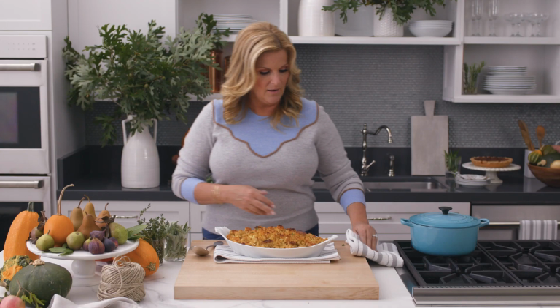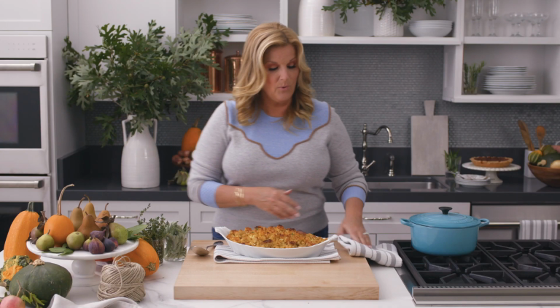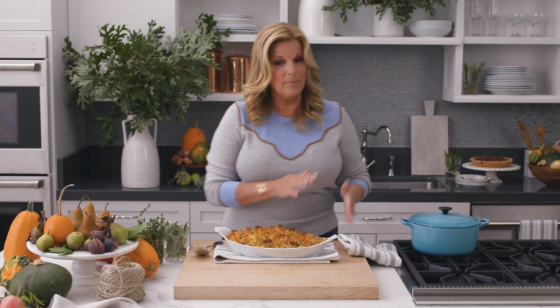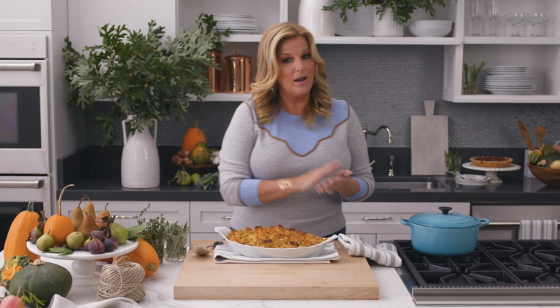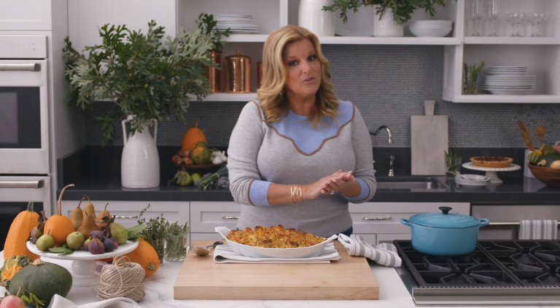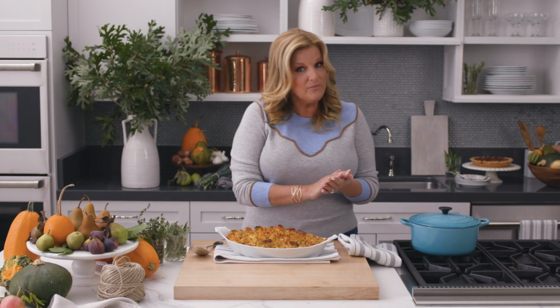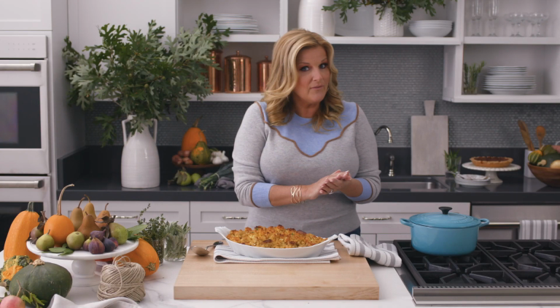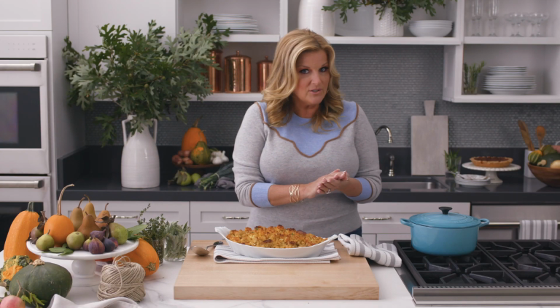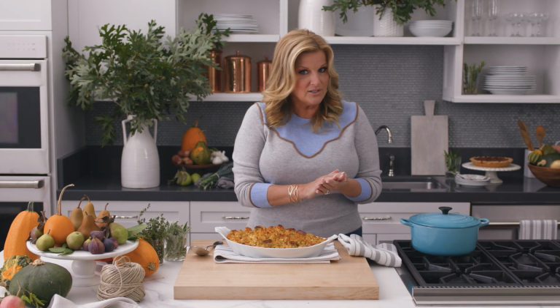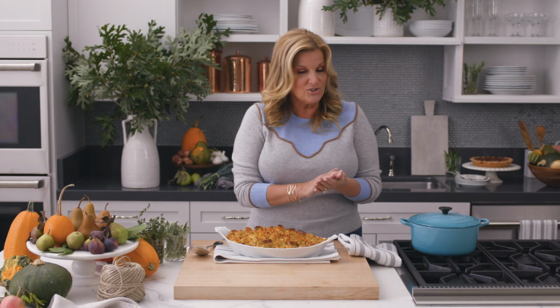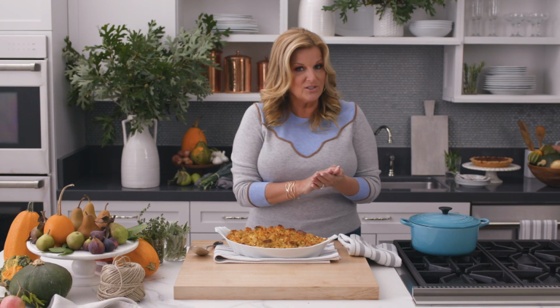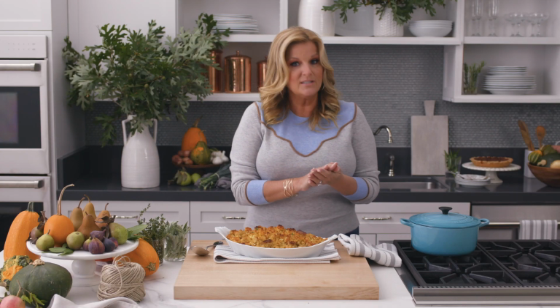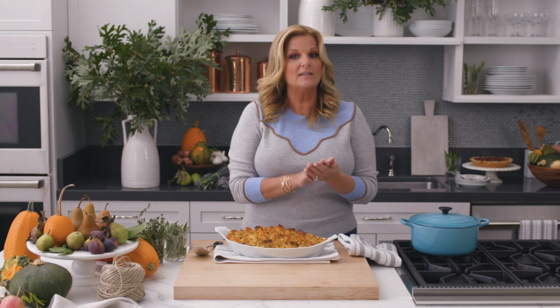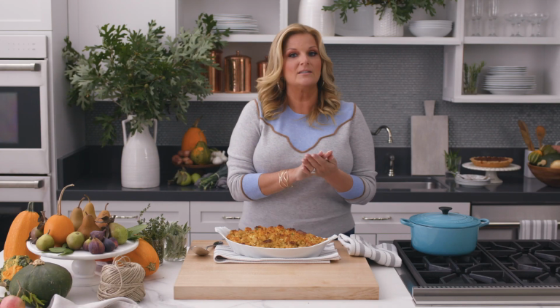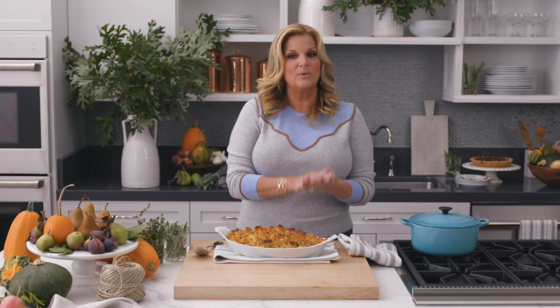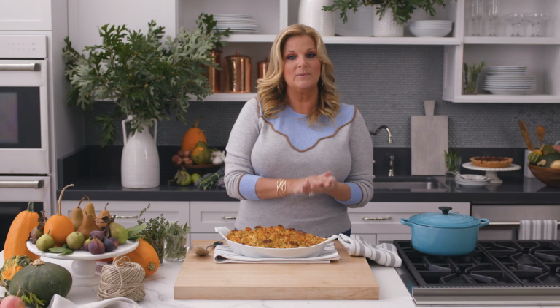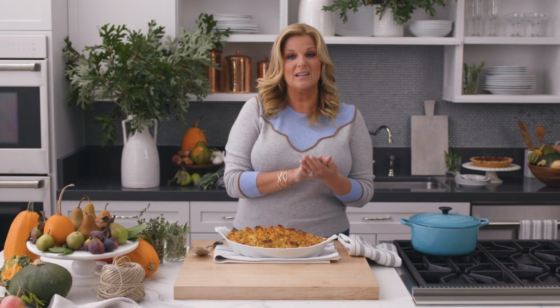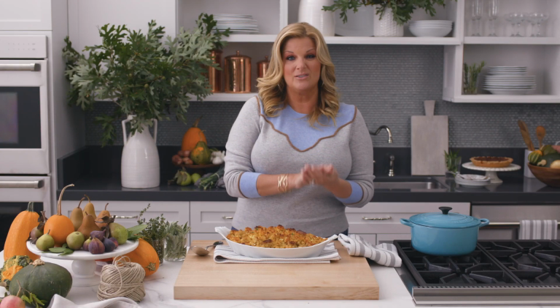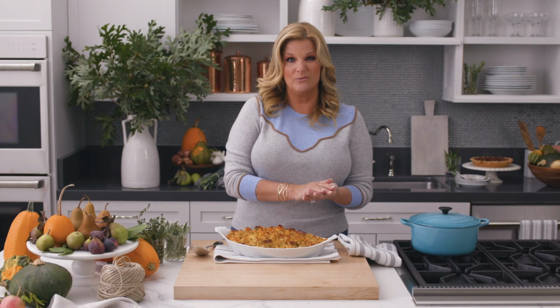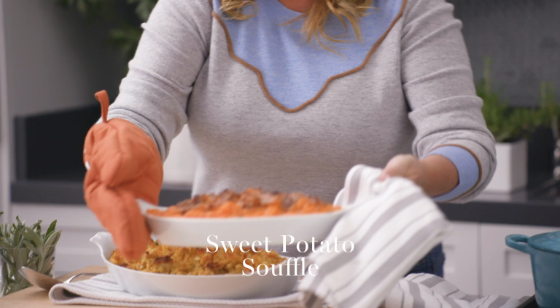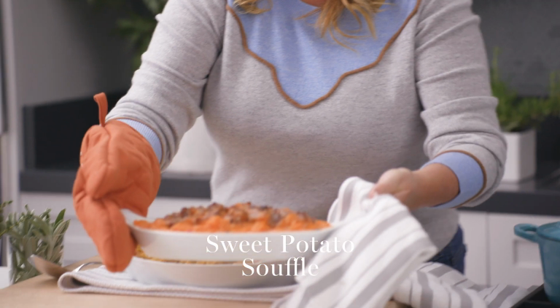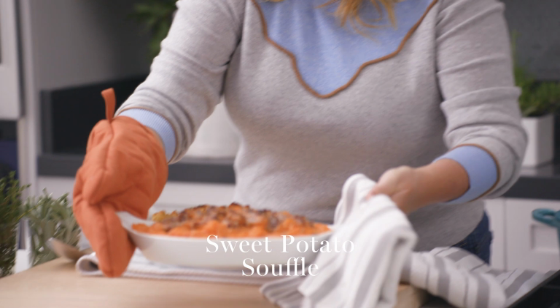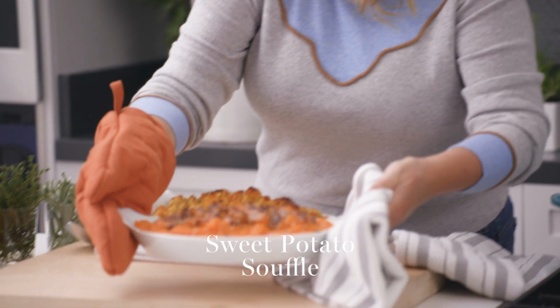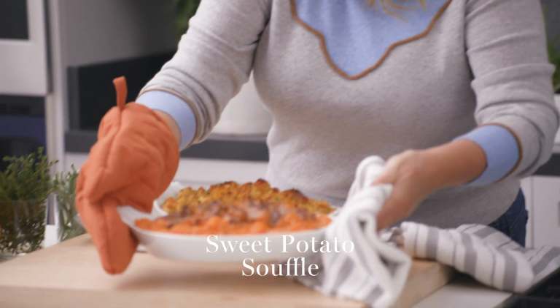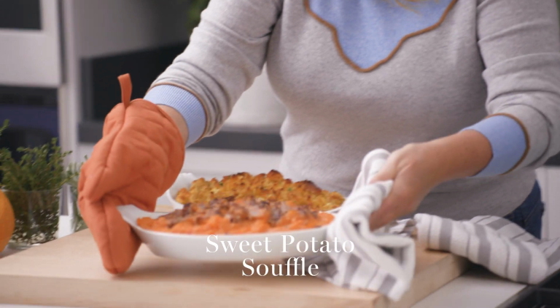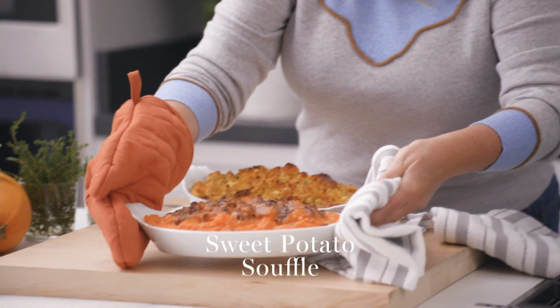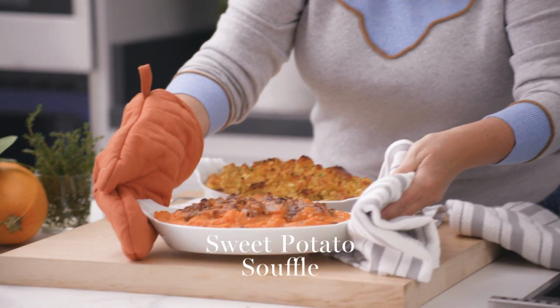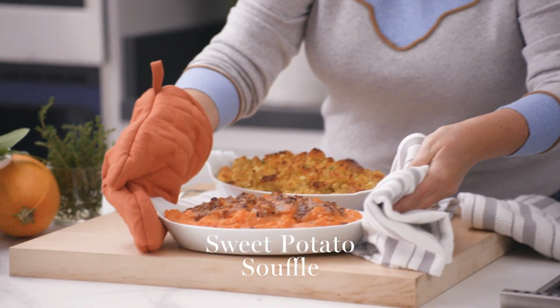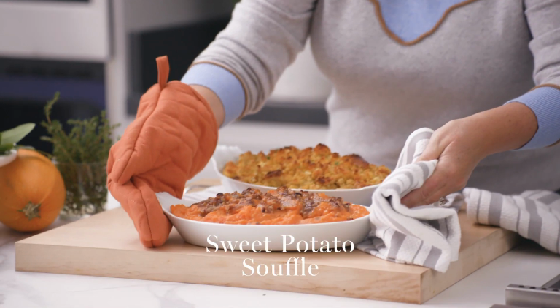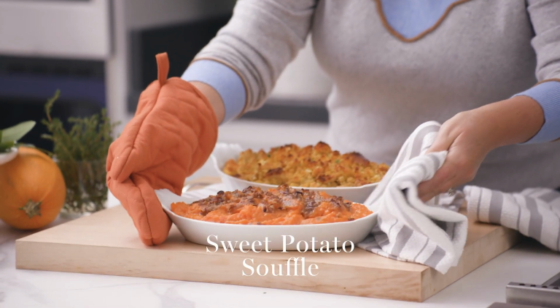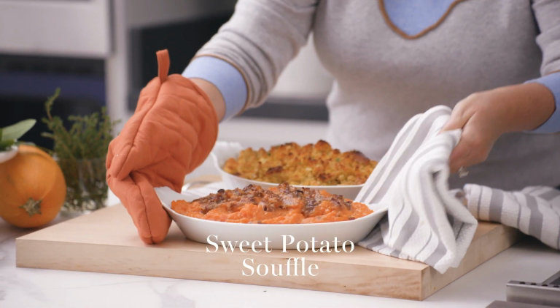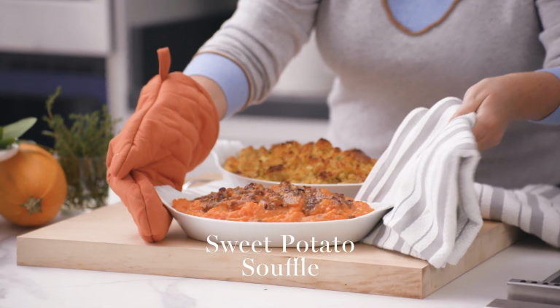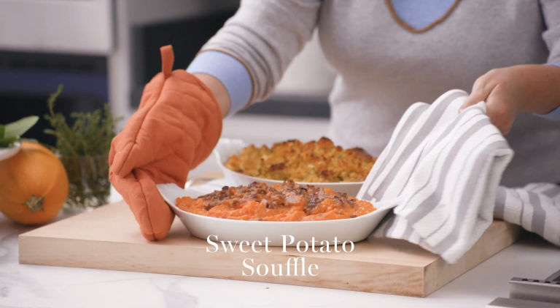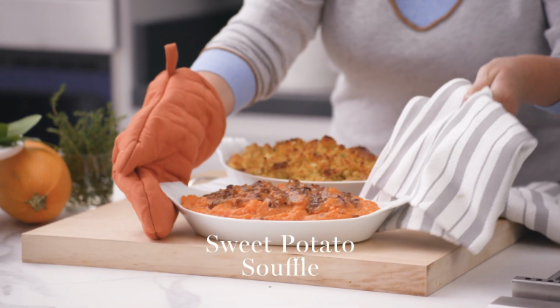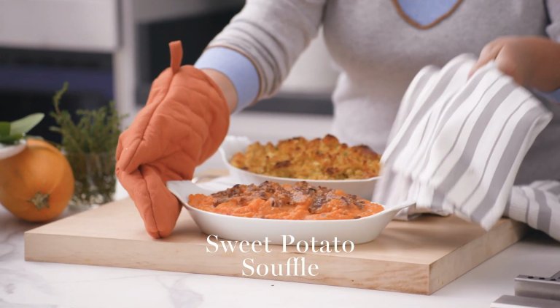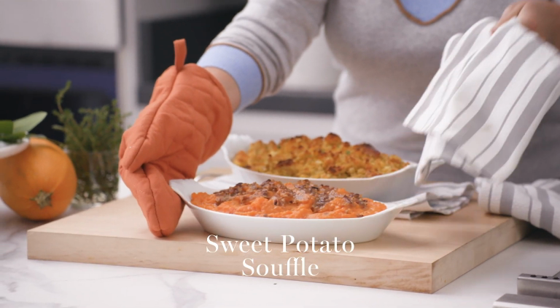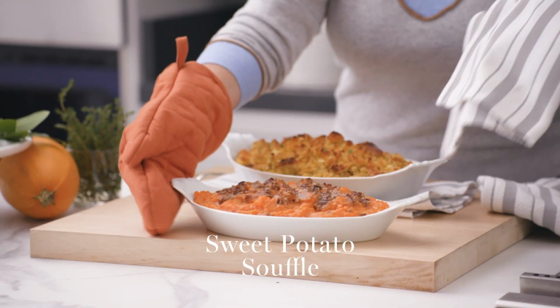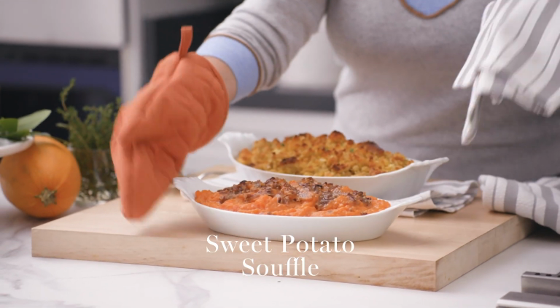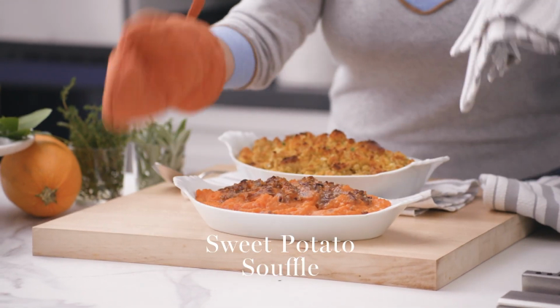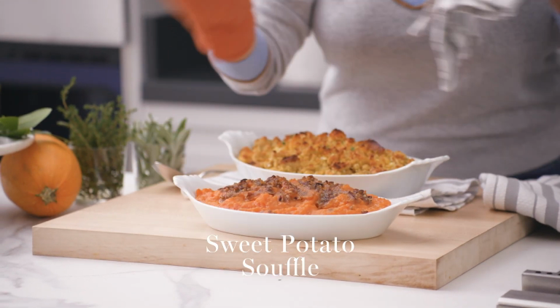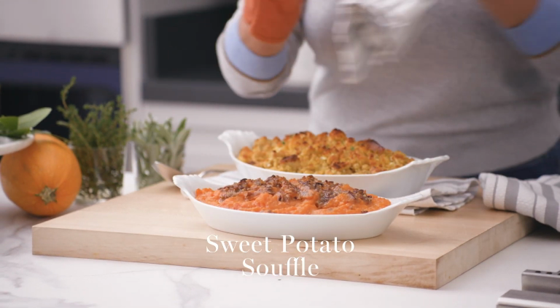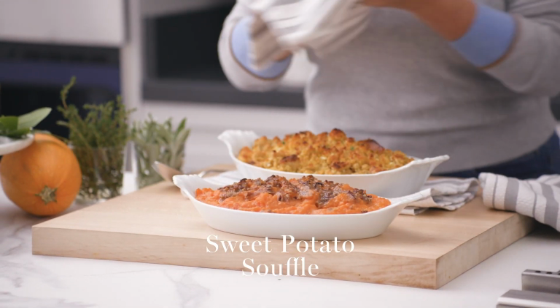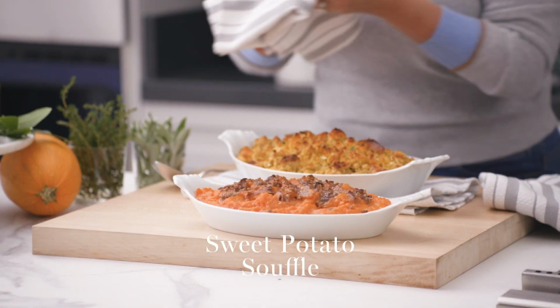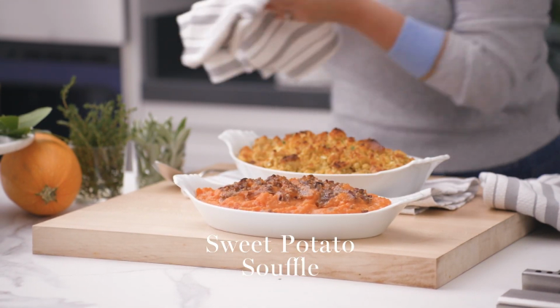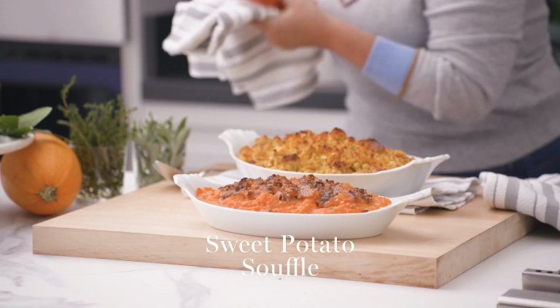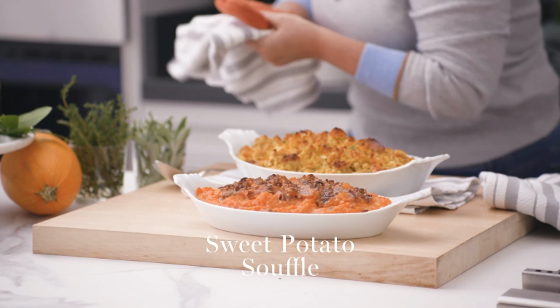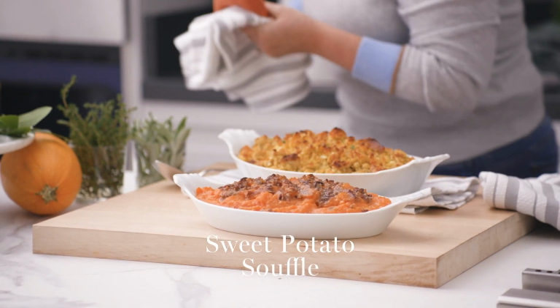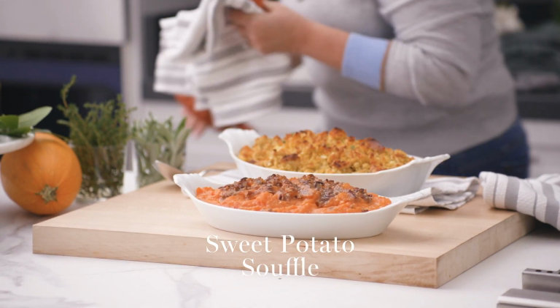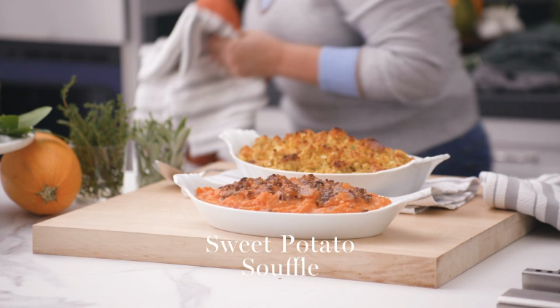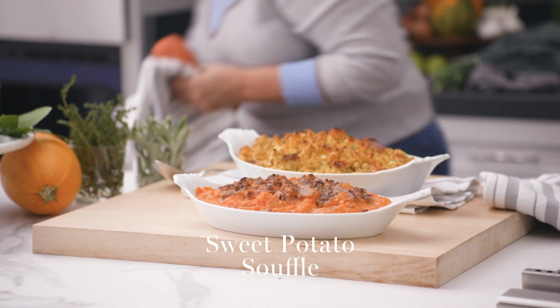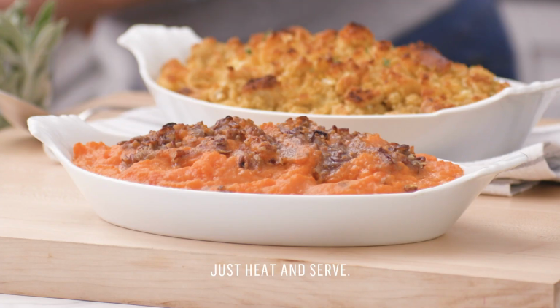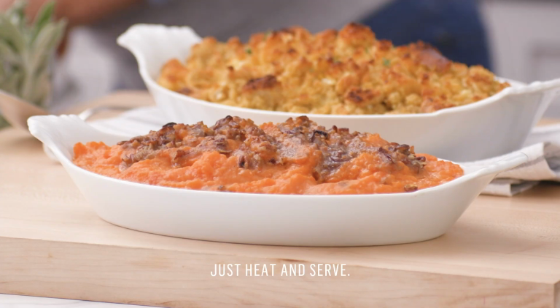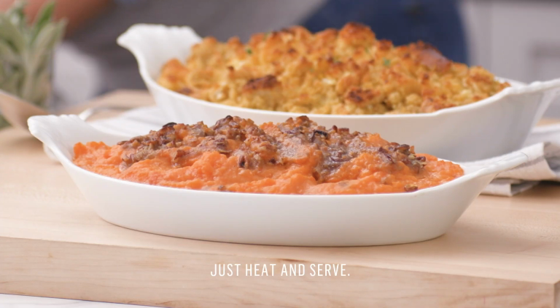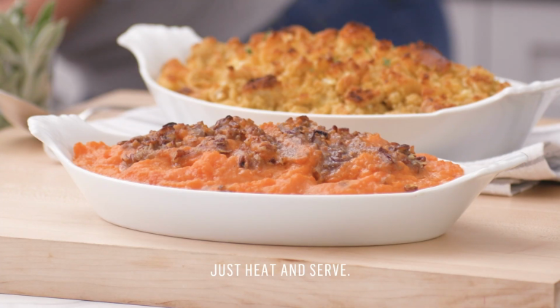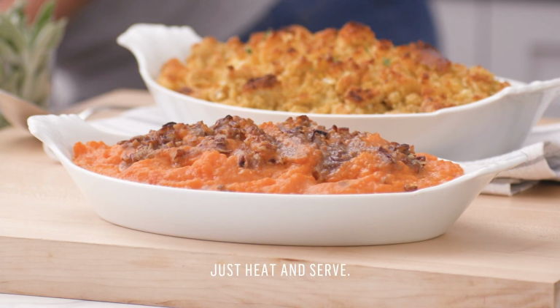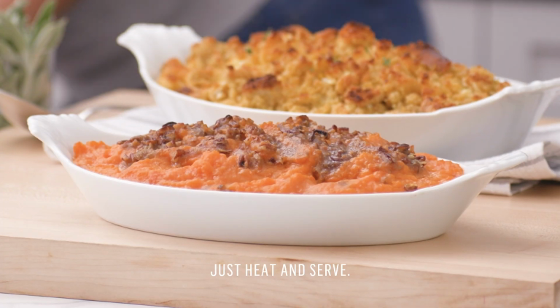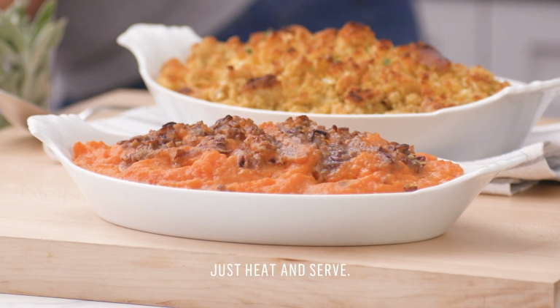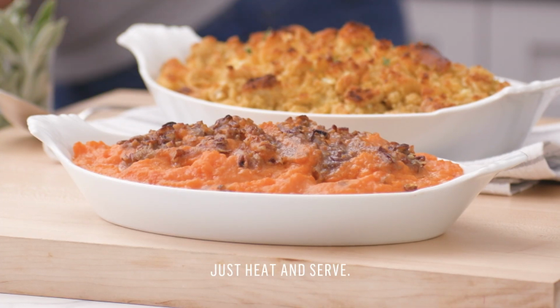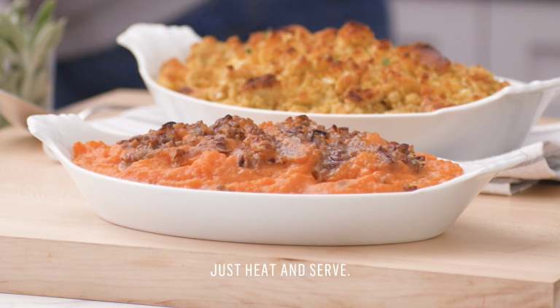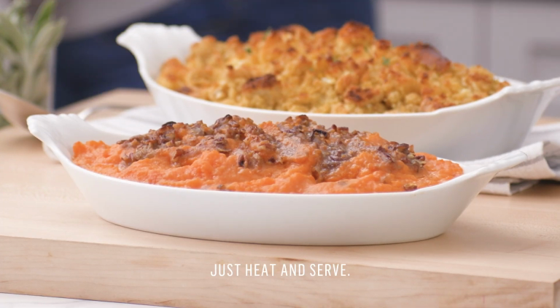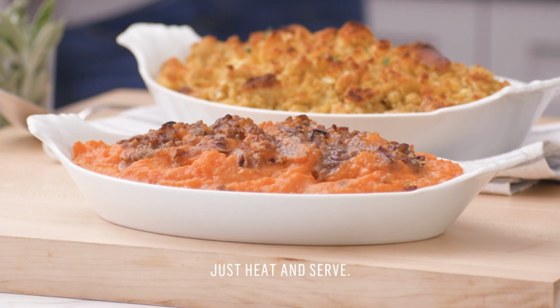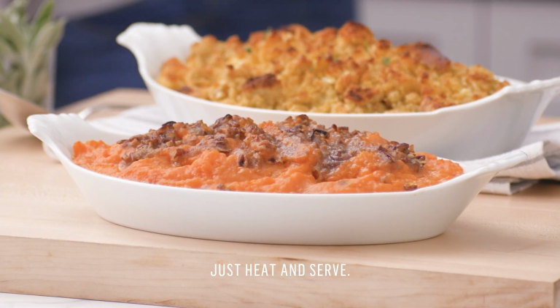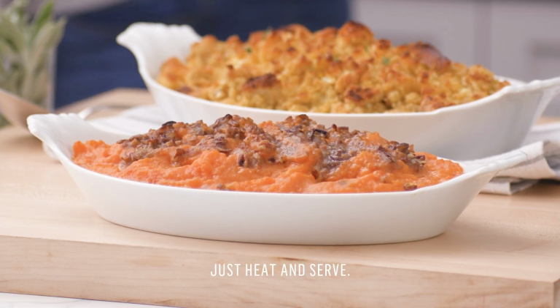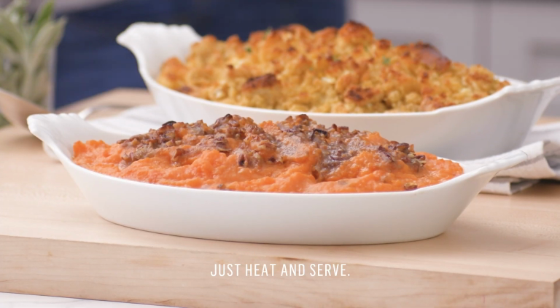One of my other favorite dishes is sweet potato soufflé. It comes in a heat-and-serve container — all you do is put it in the oven and bake it, and it's going to taste just like one.